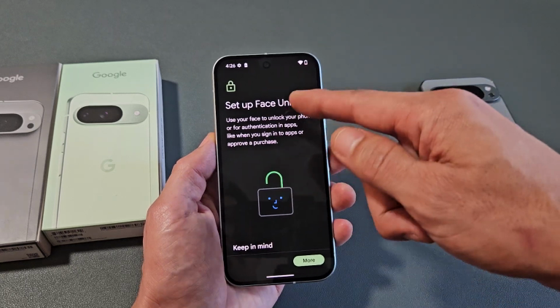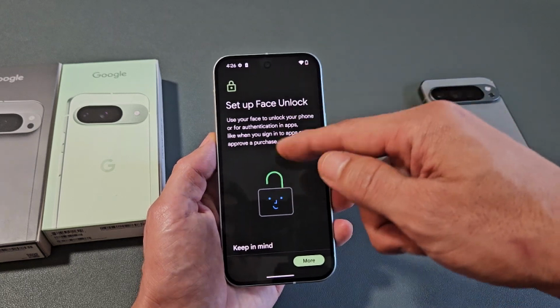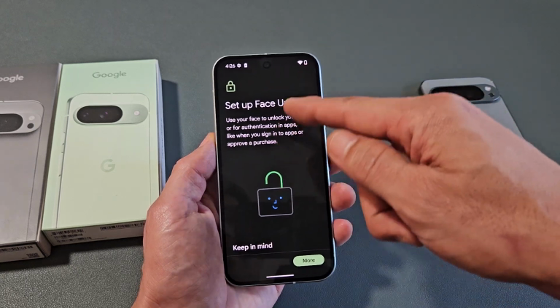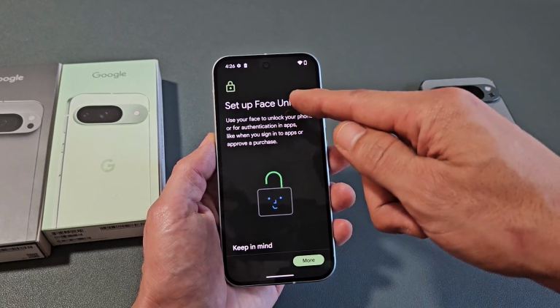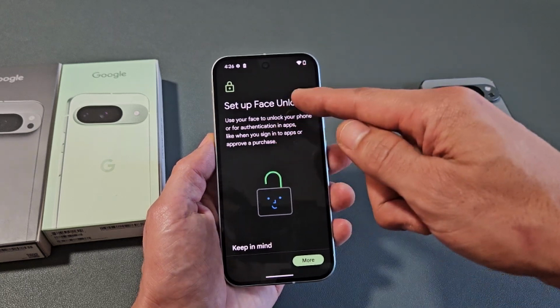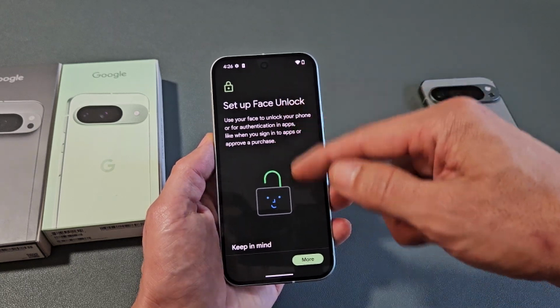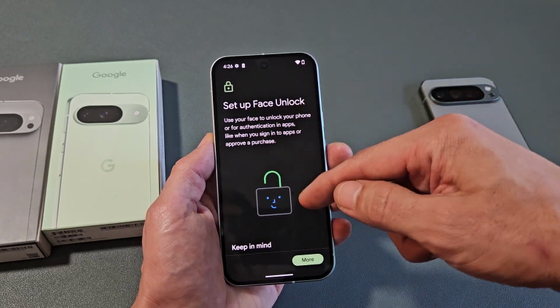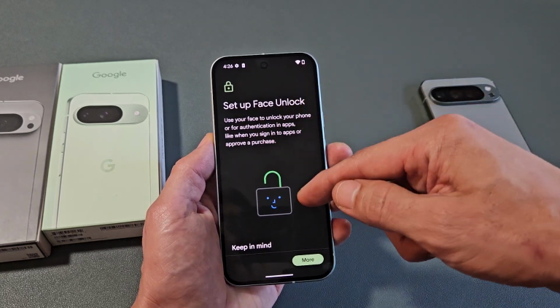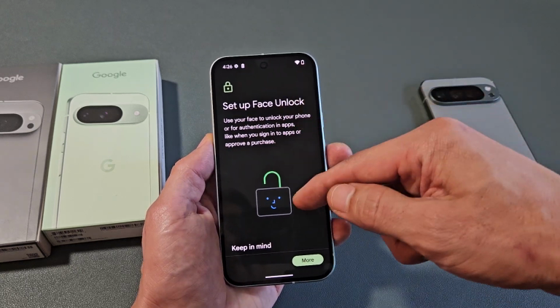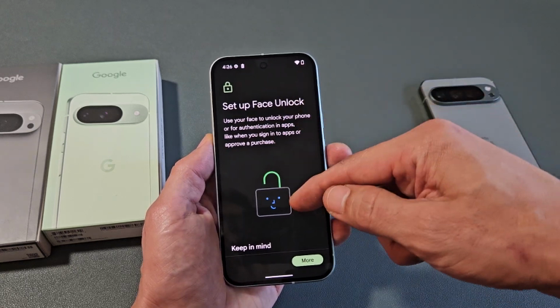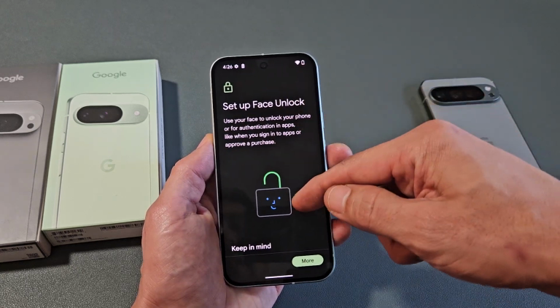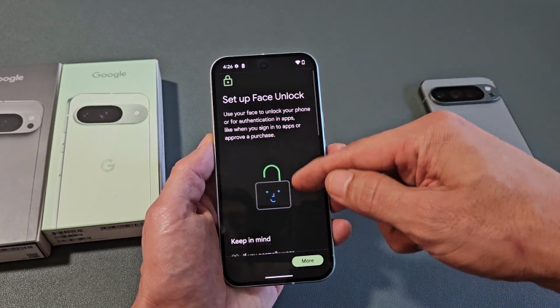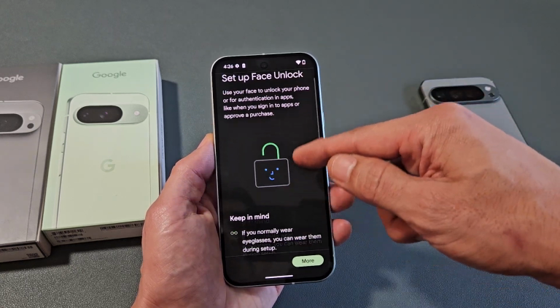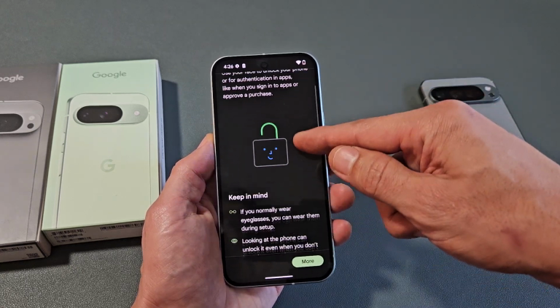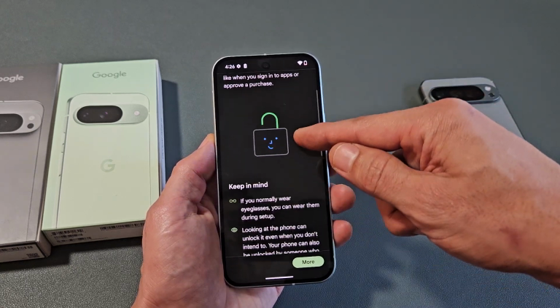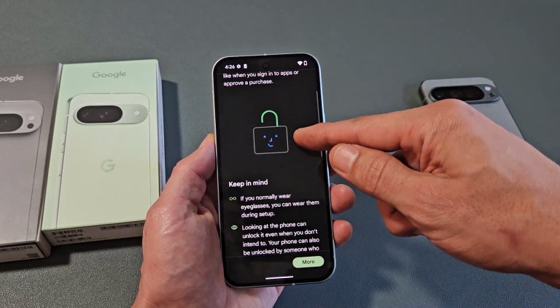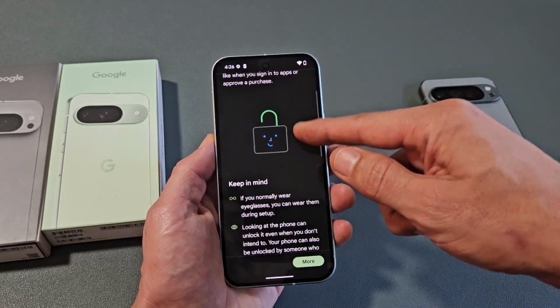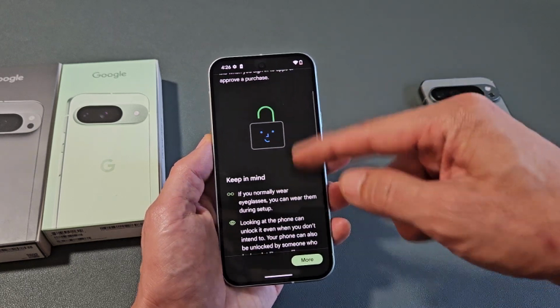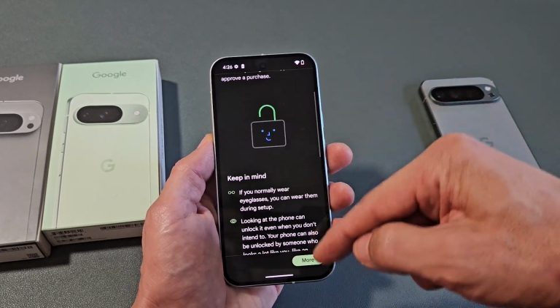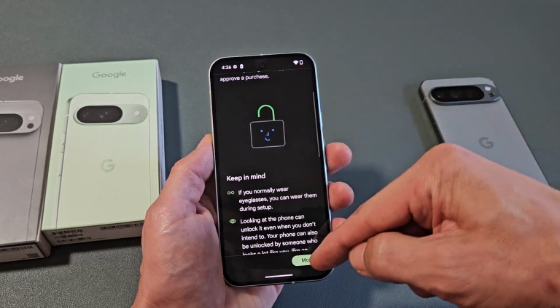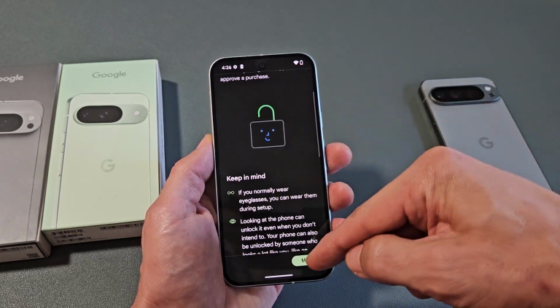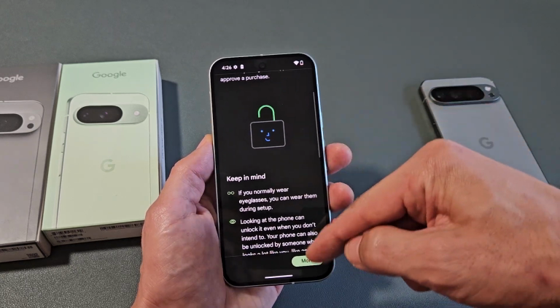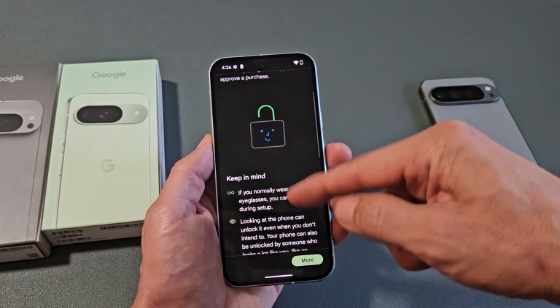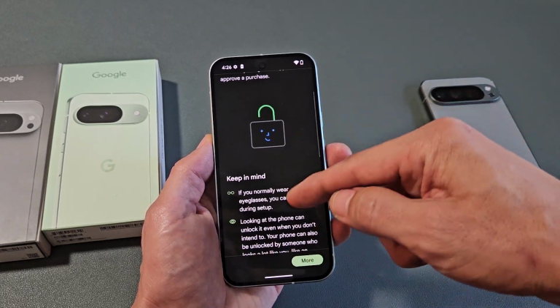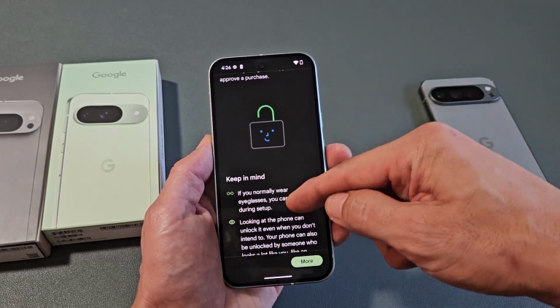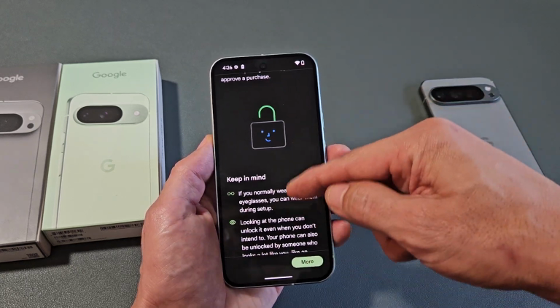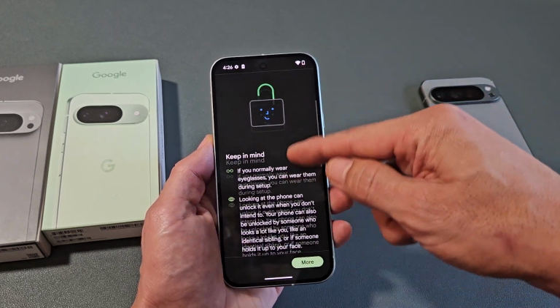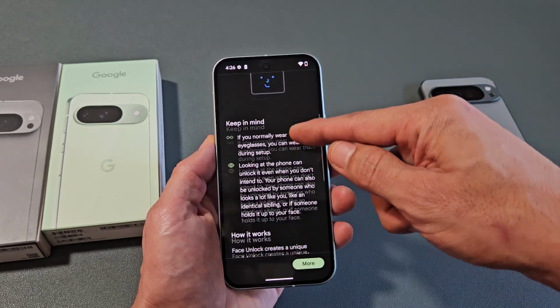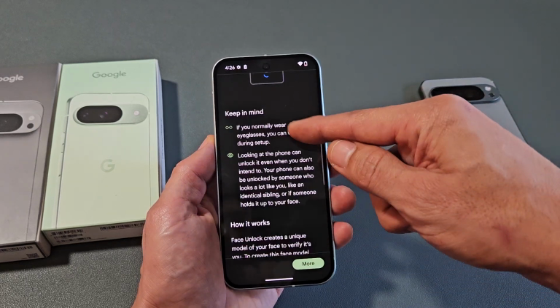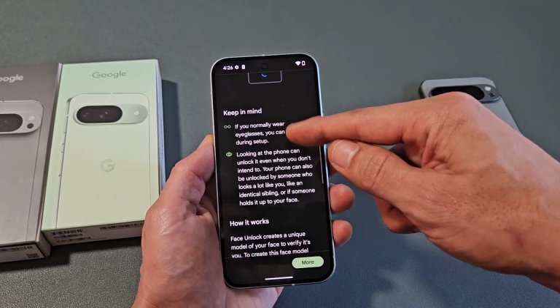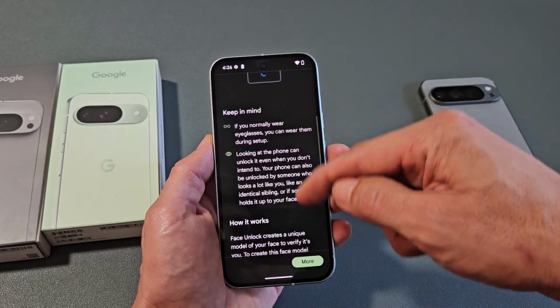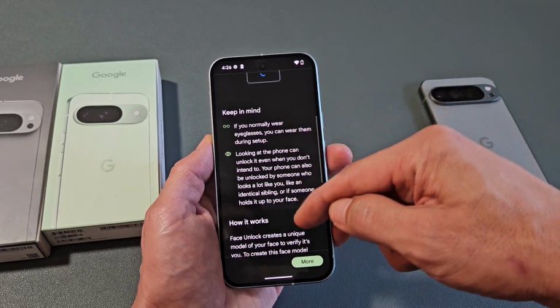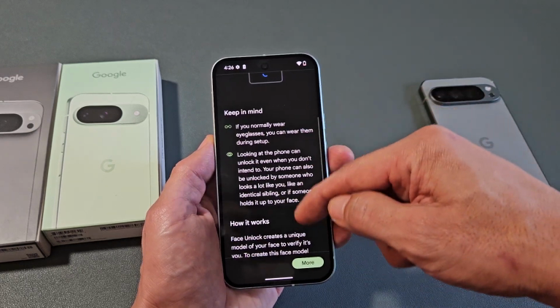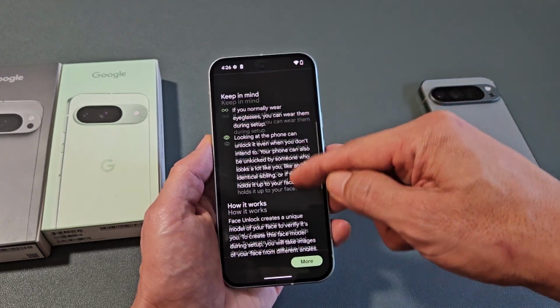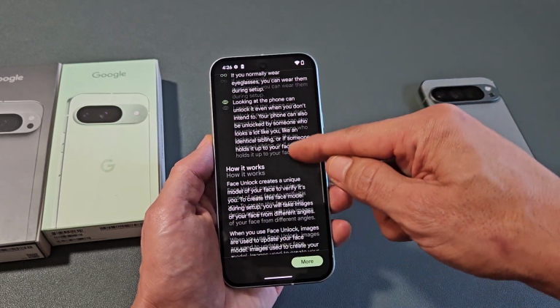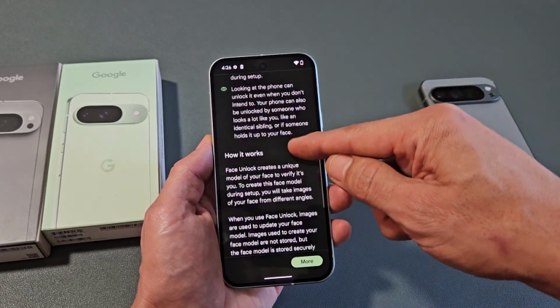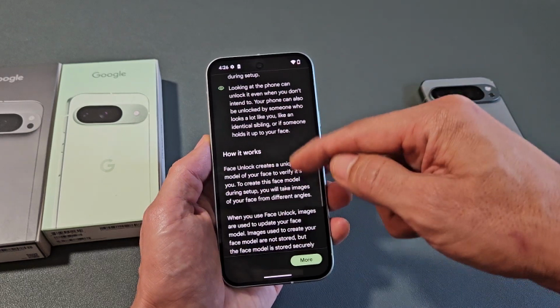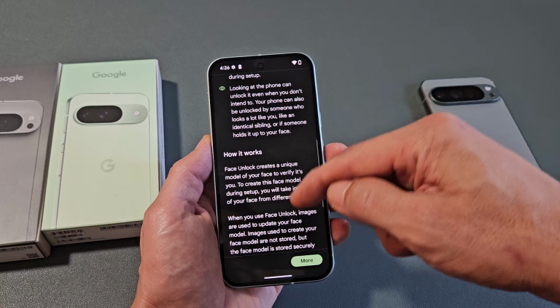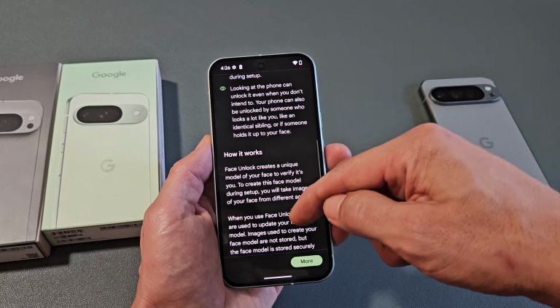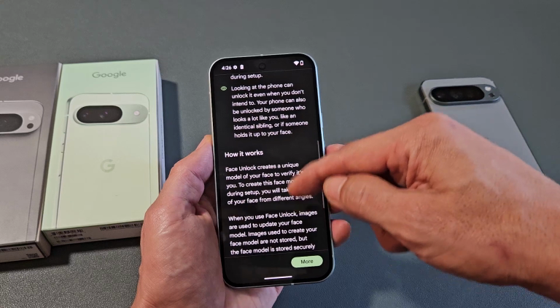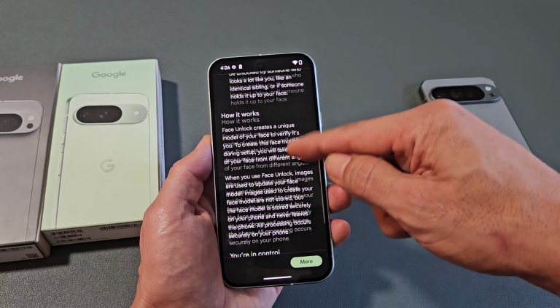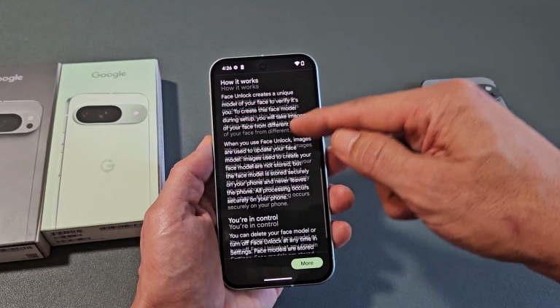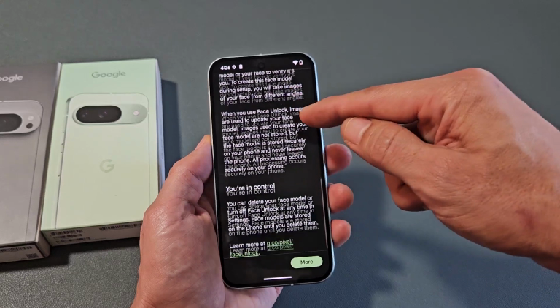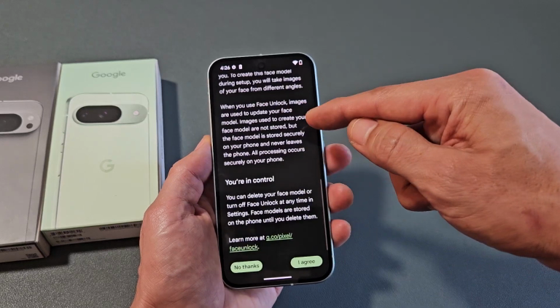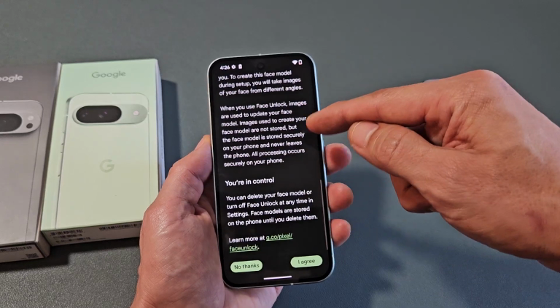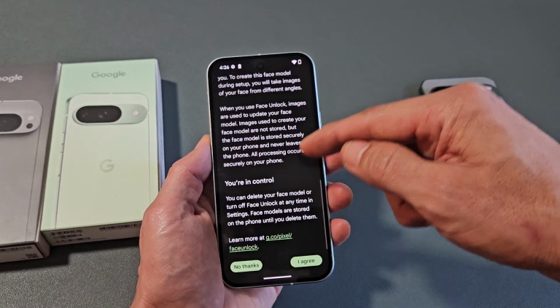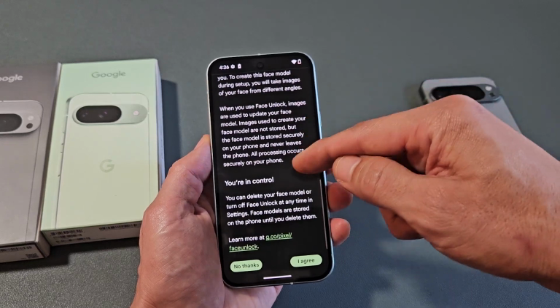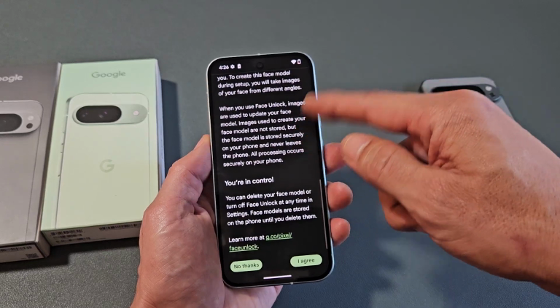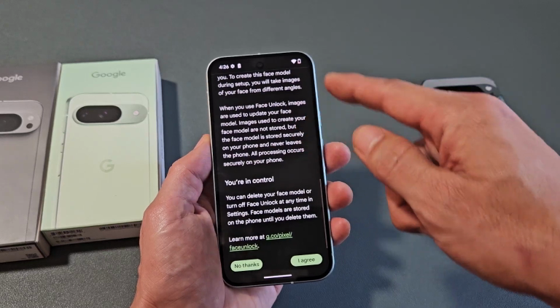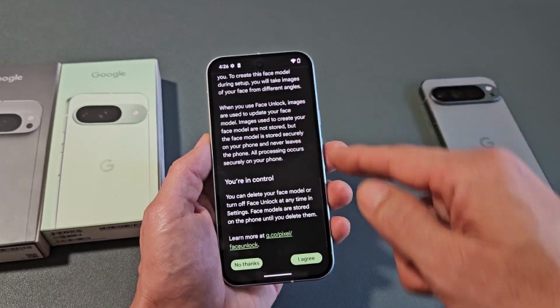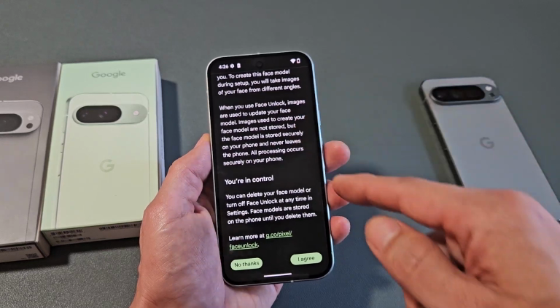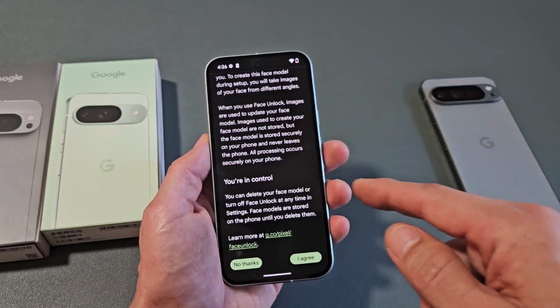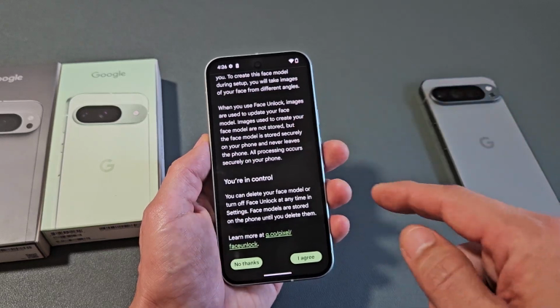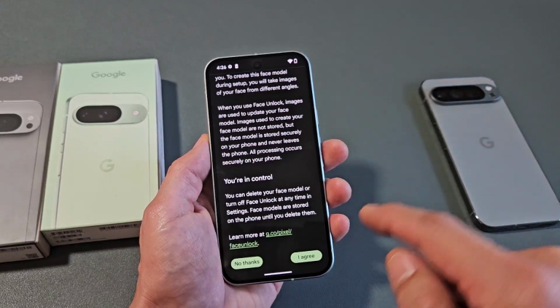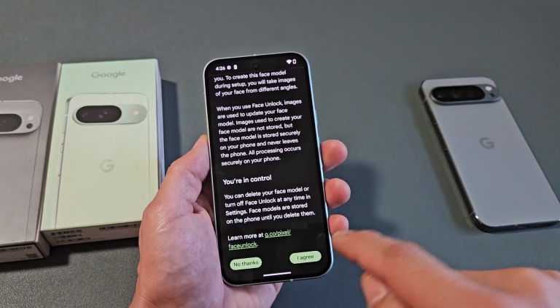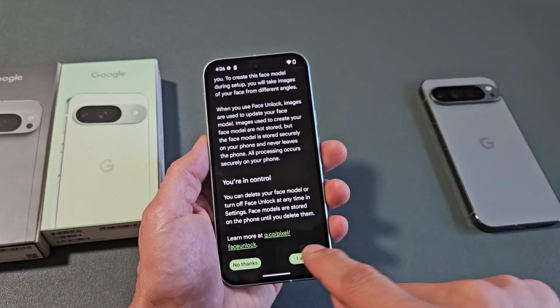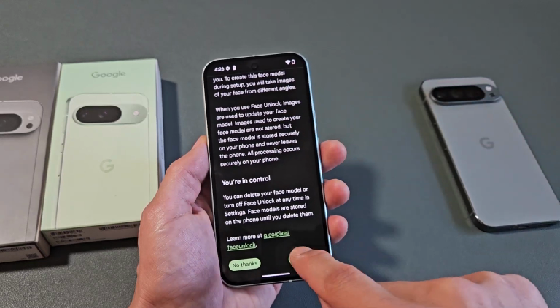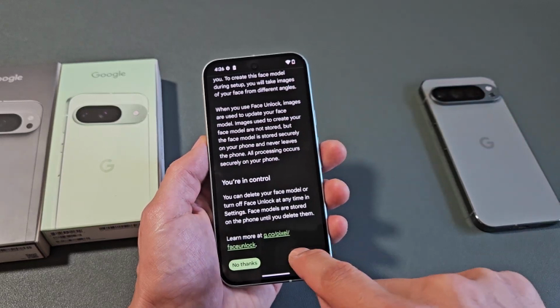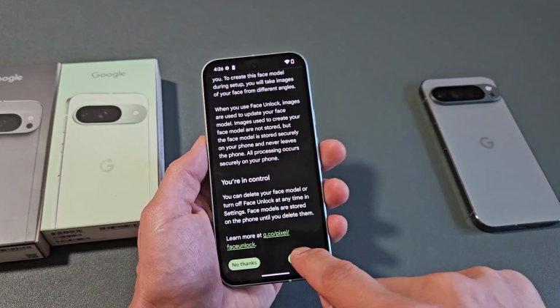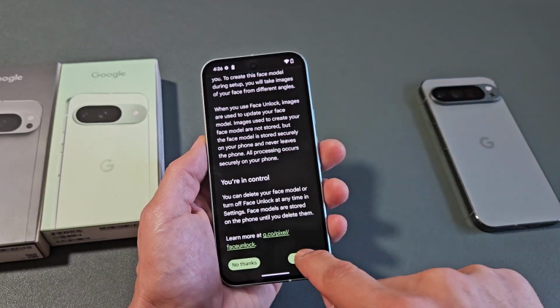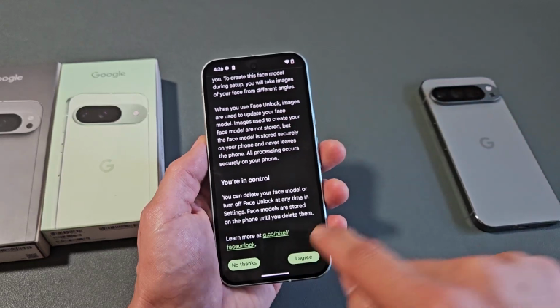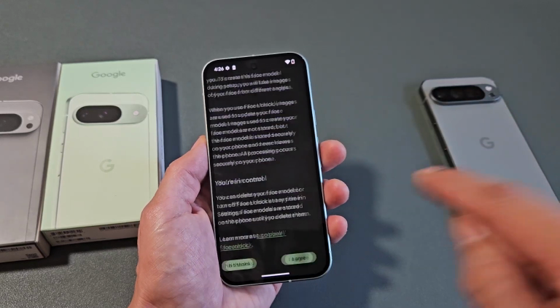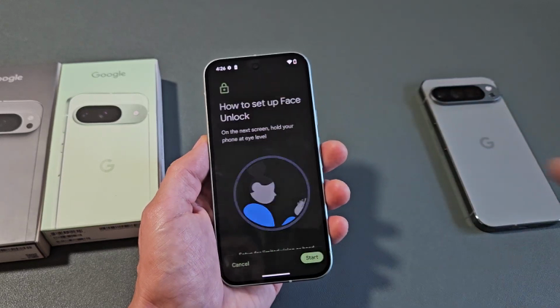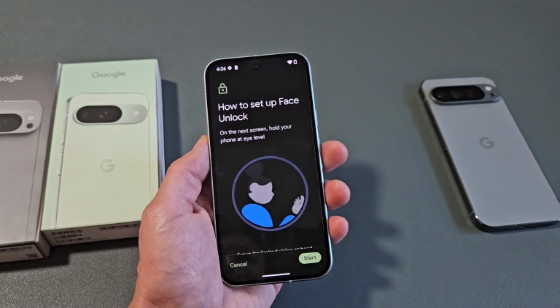Read through the terms and keep scrolling down. If you agree, tap on I Agree.